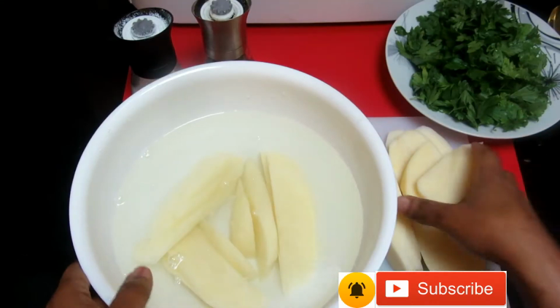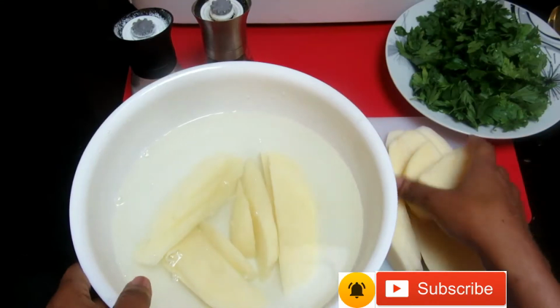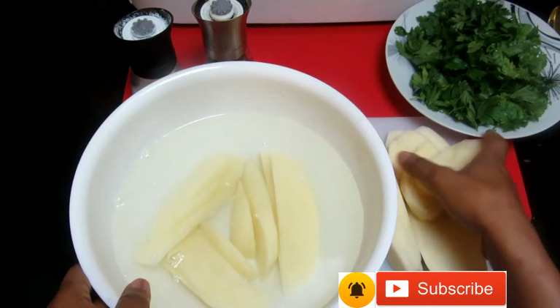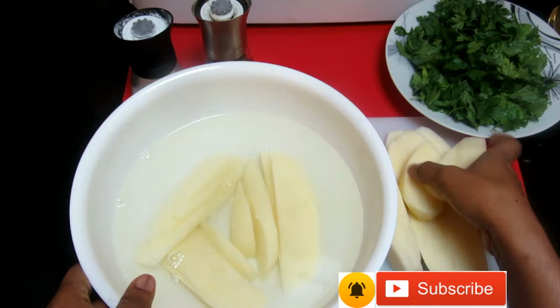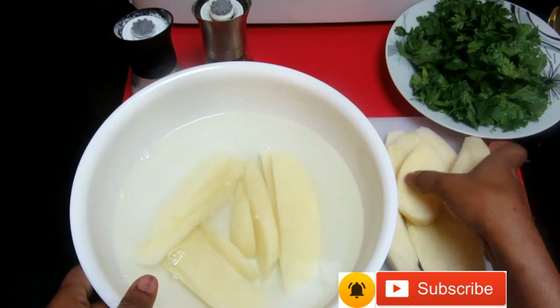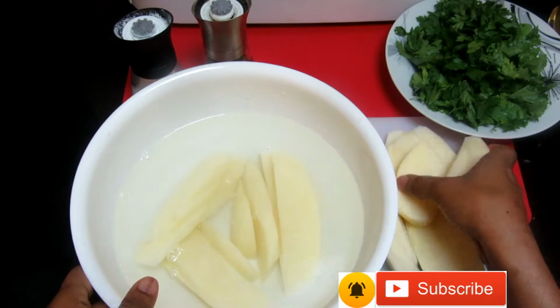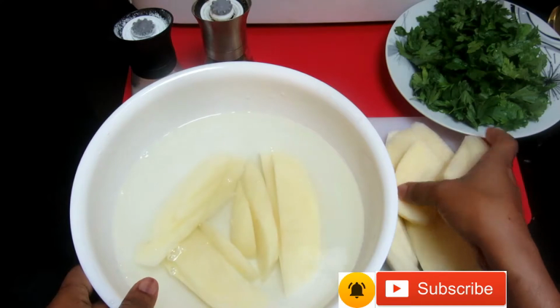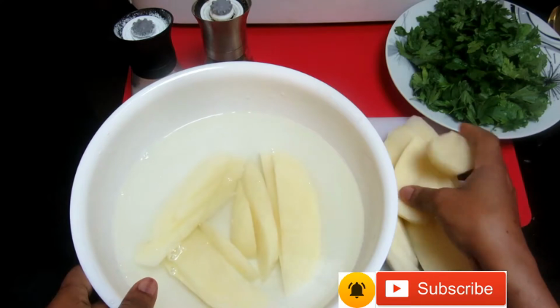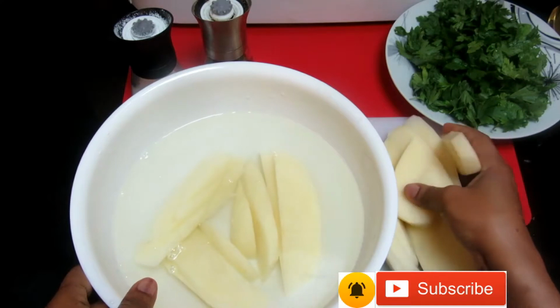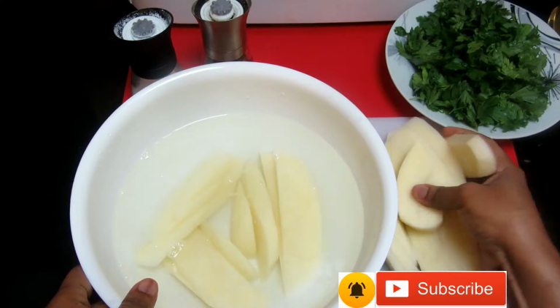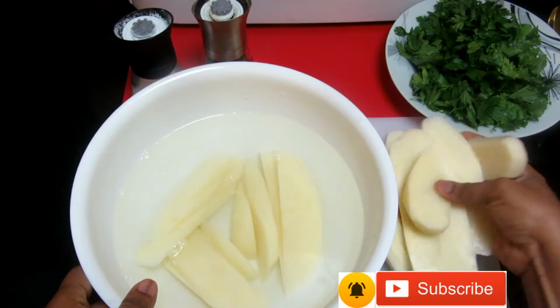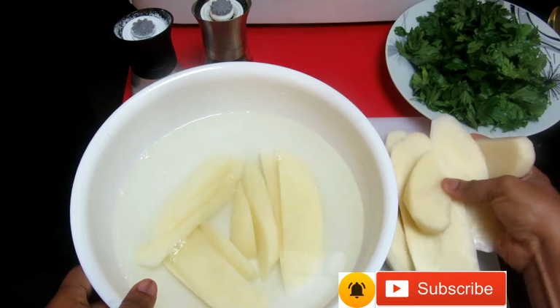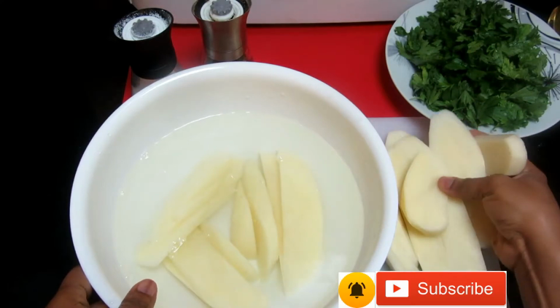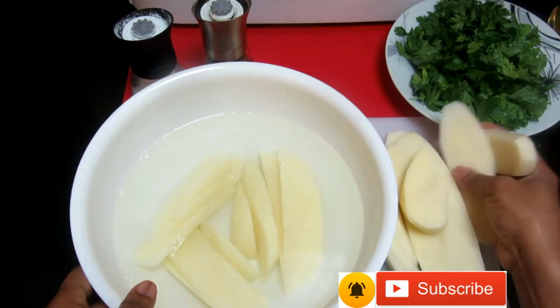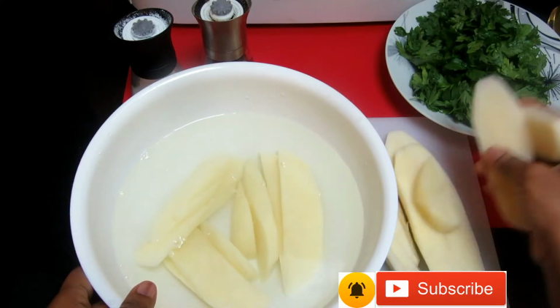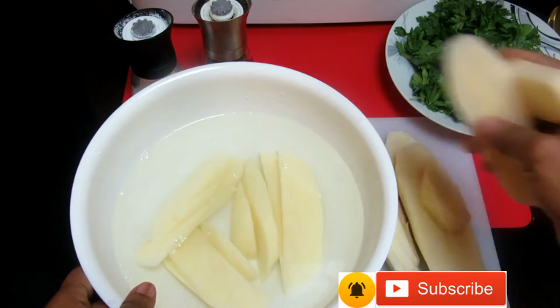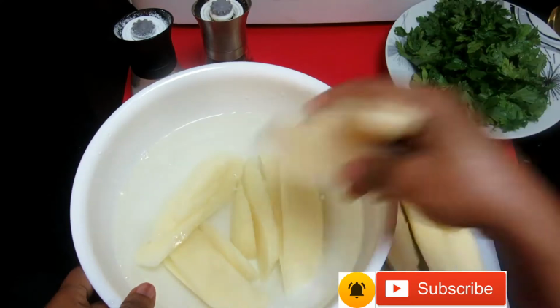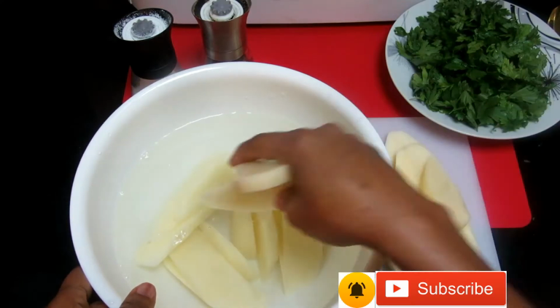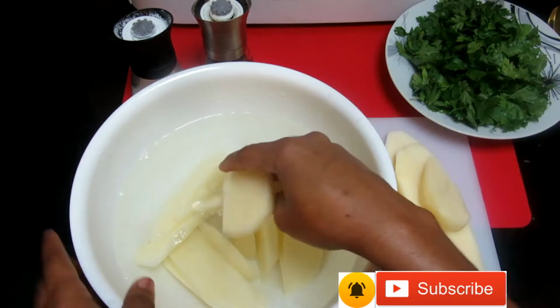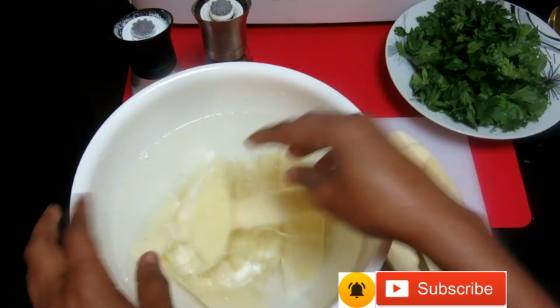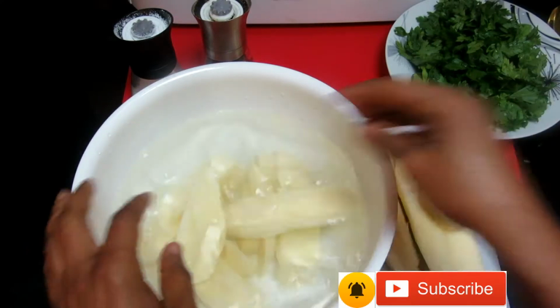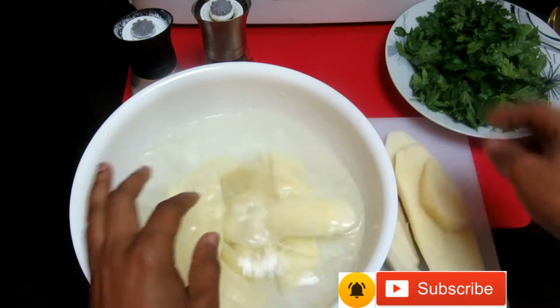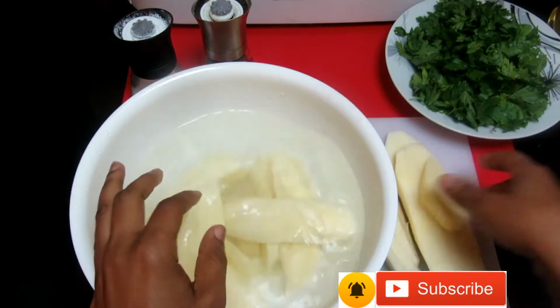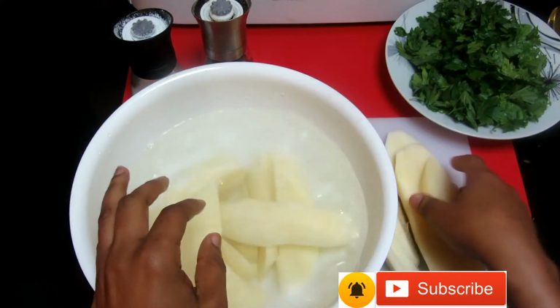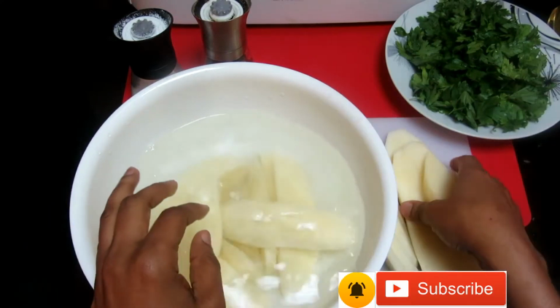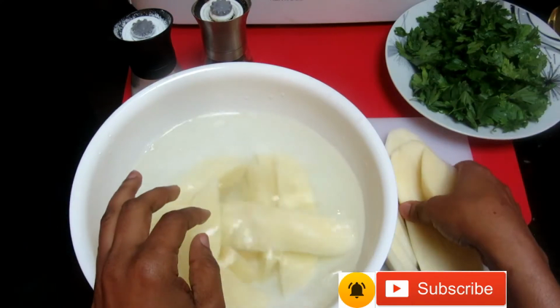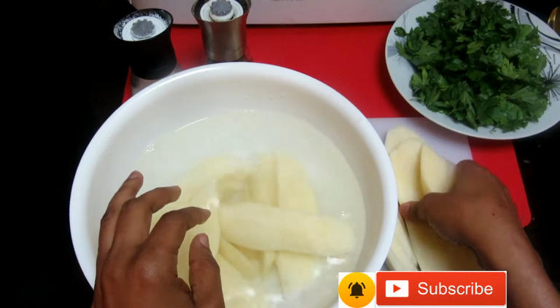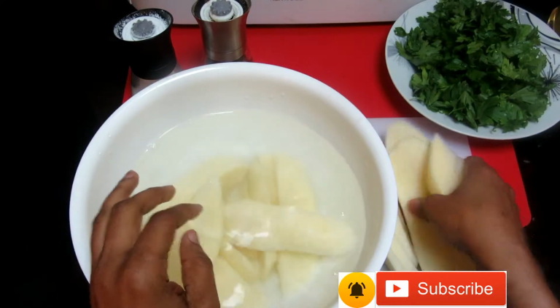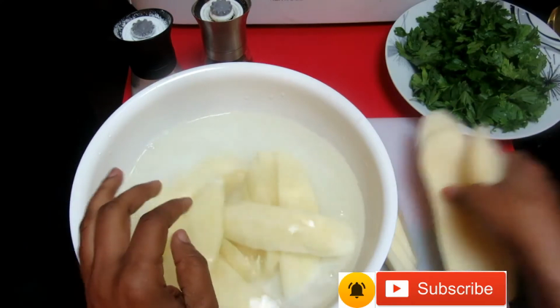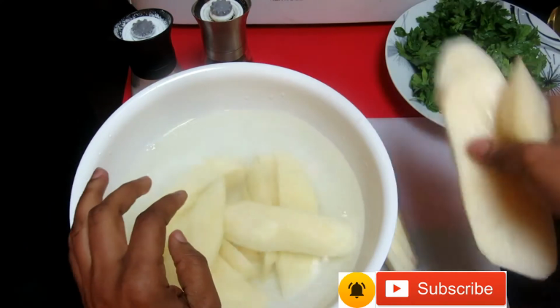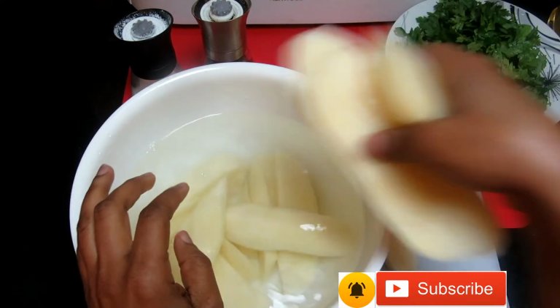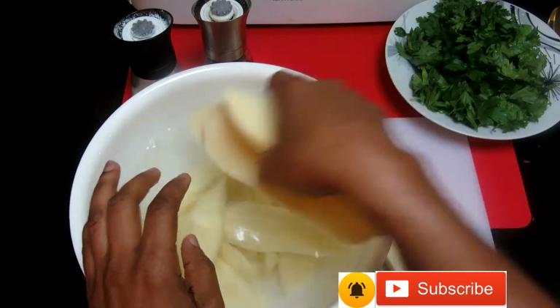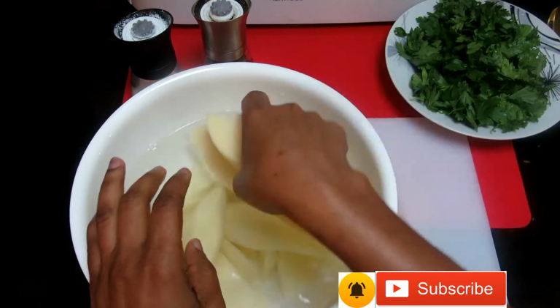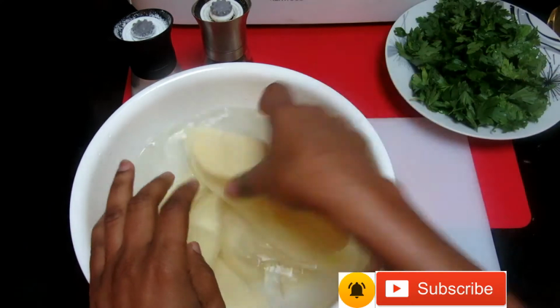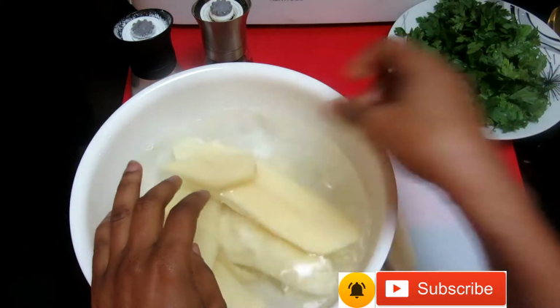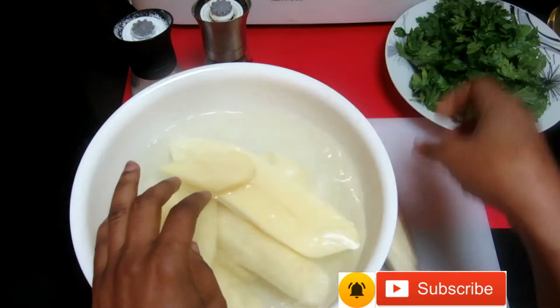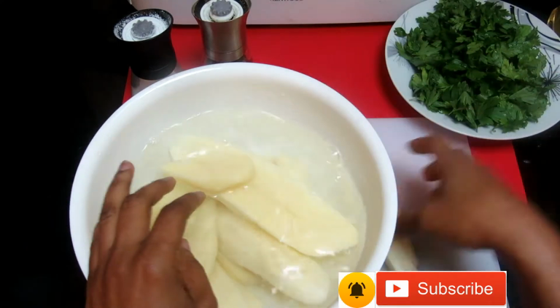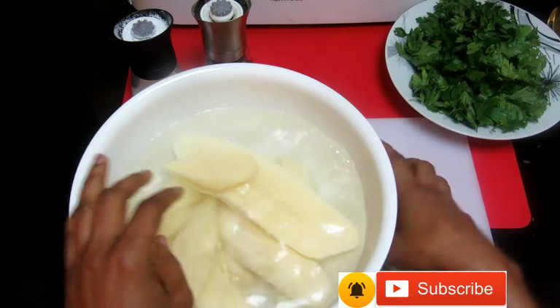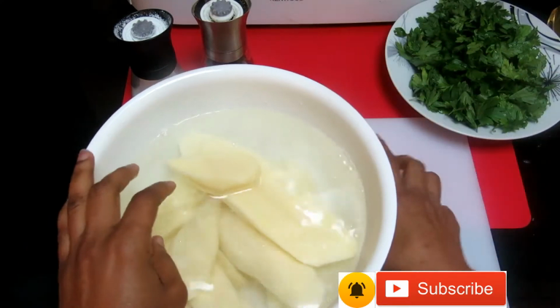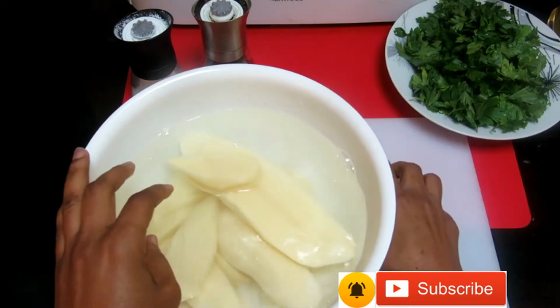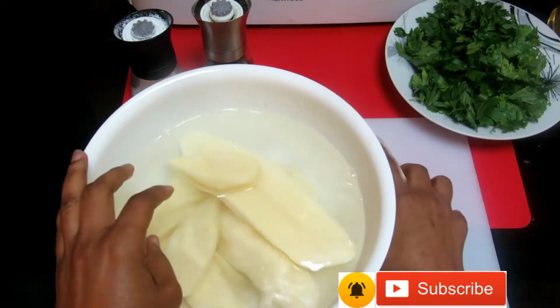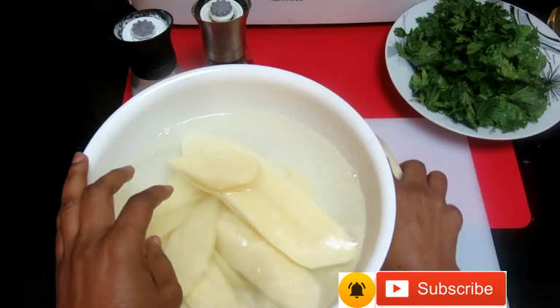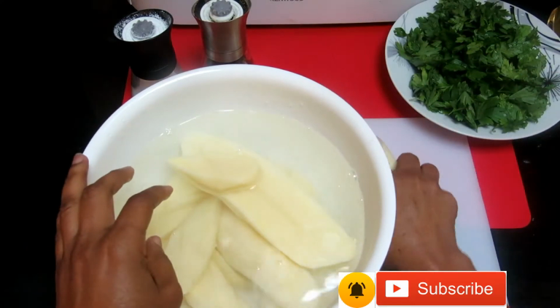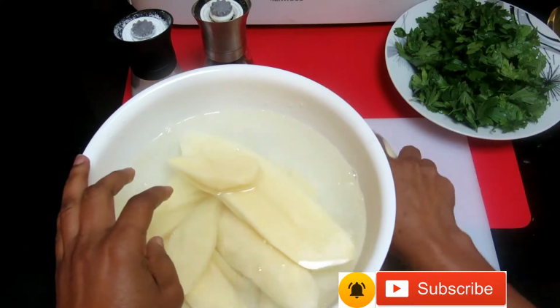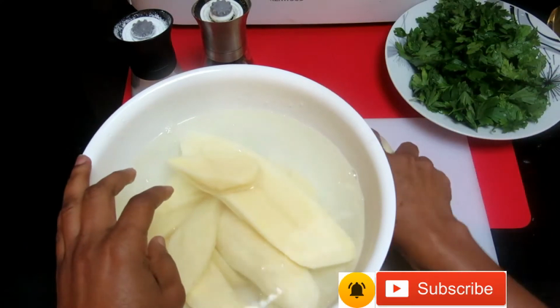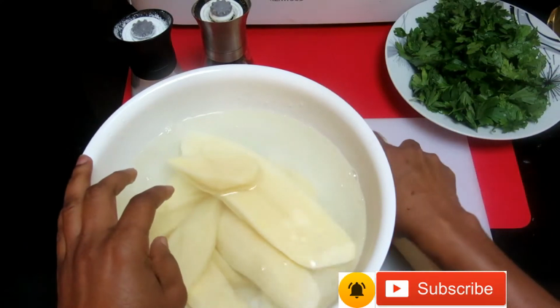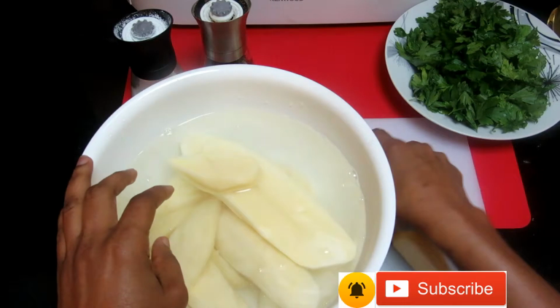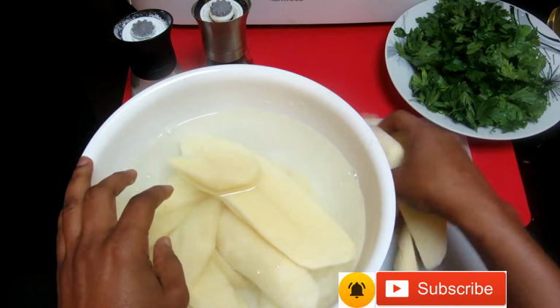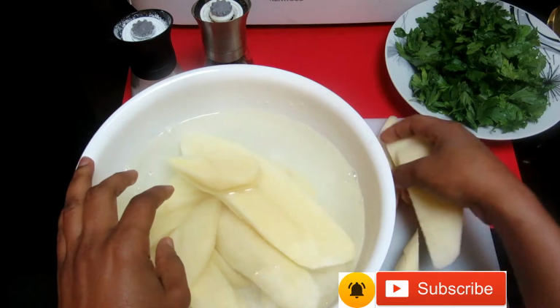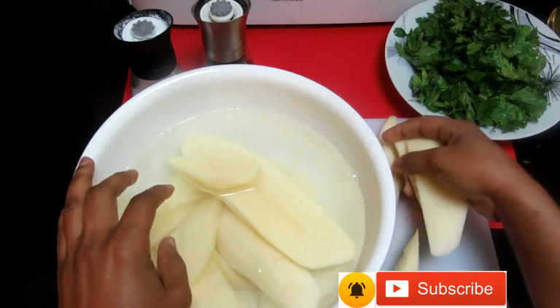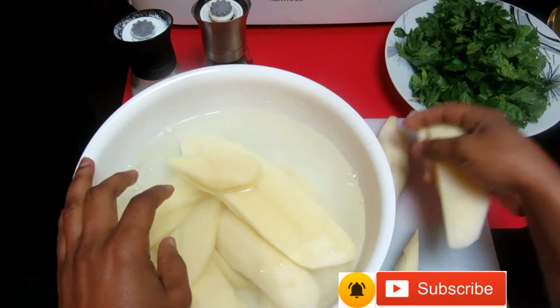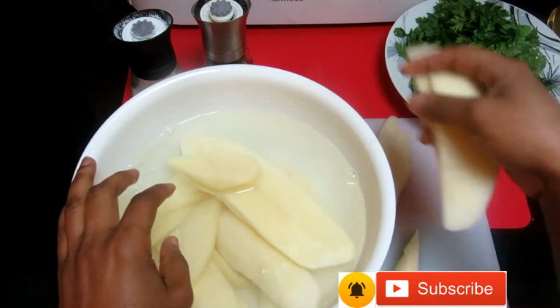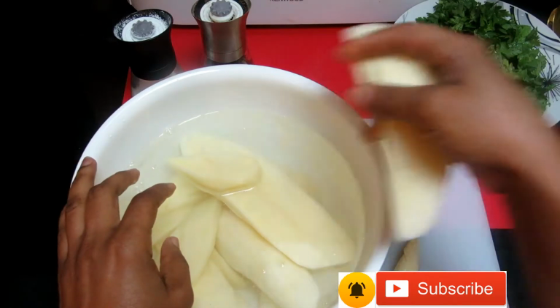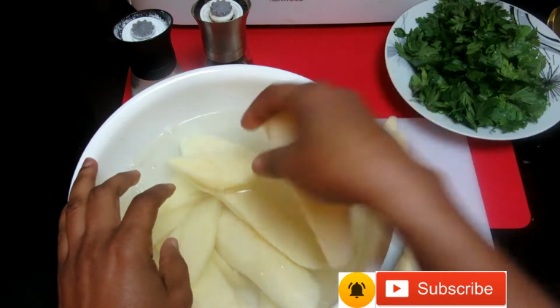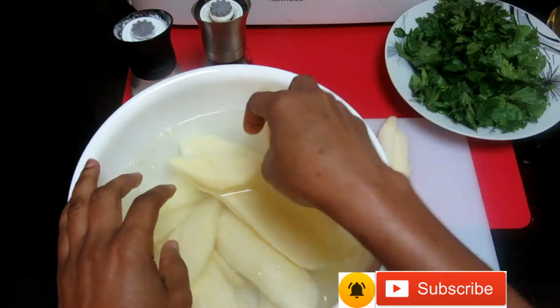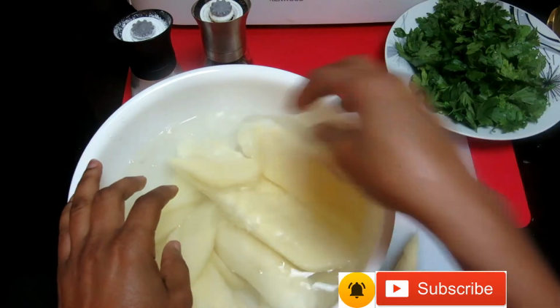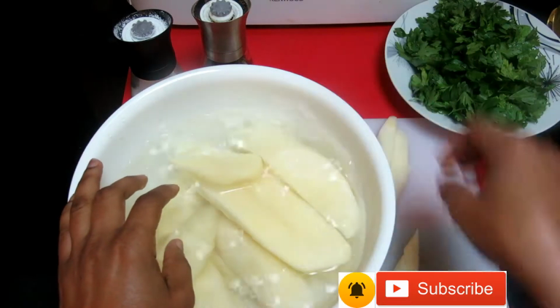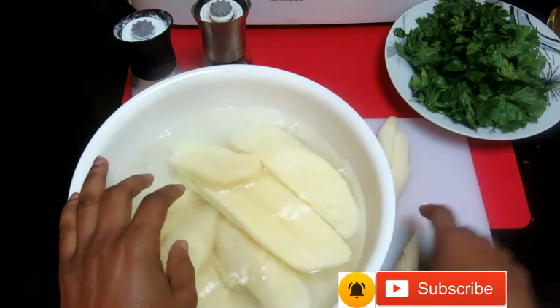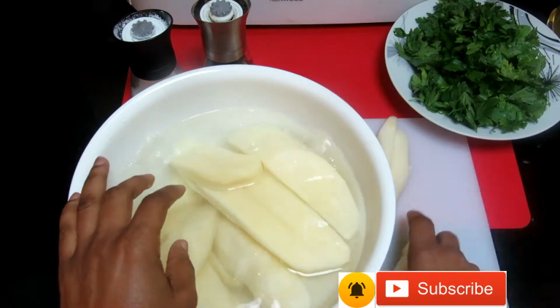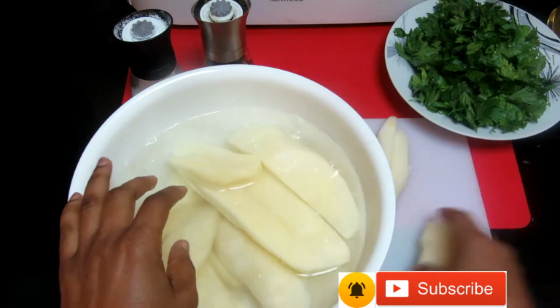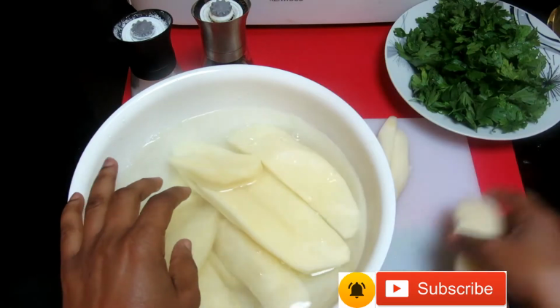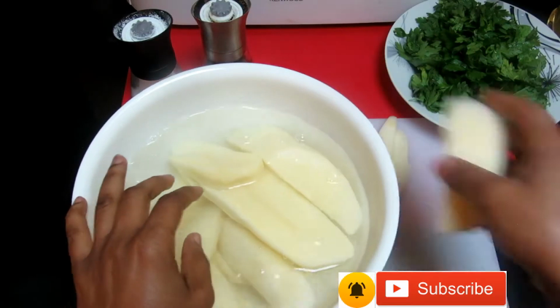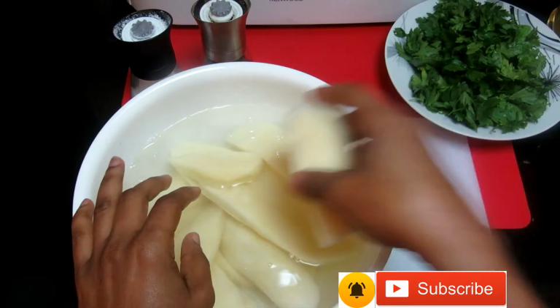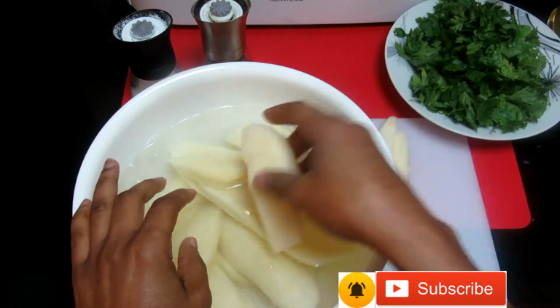After you finish cutting, put the potato in warm water to rinse out the starch.